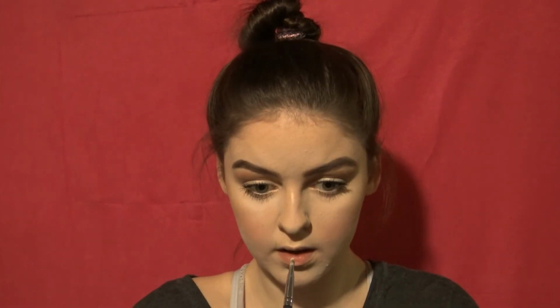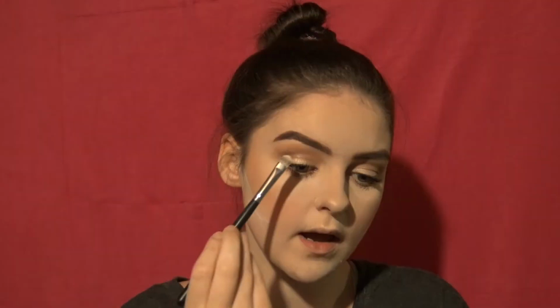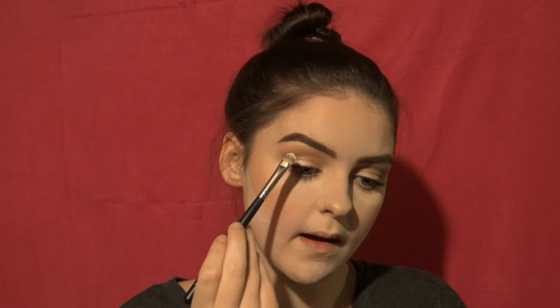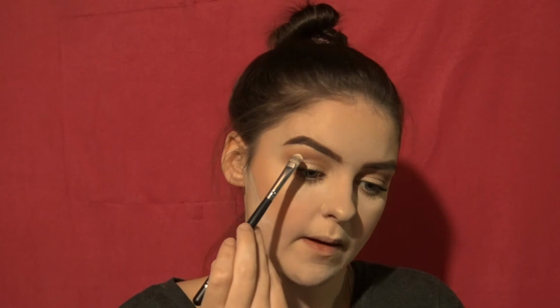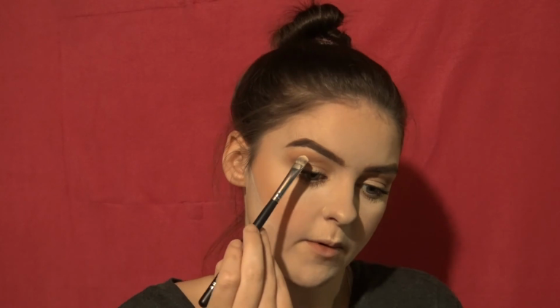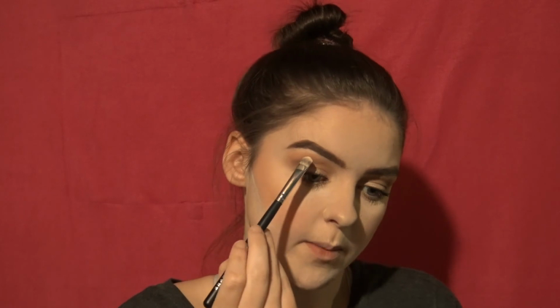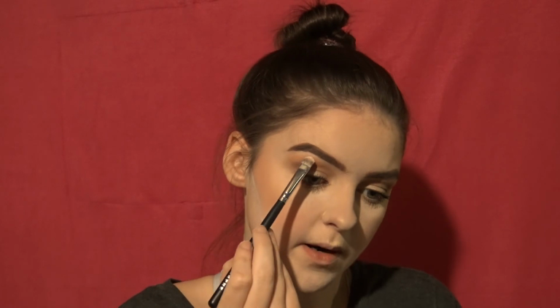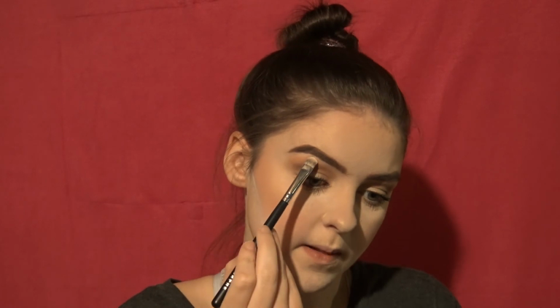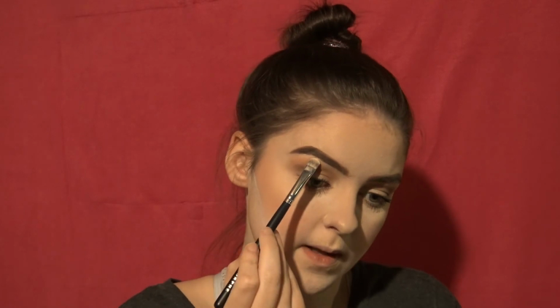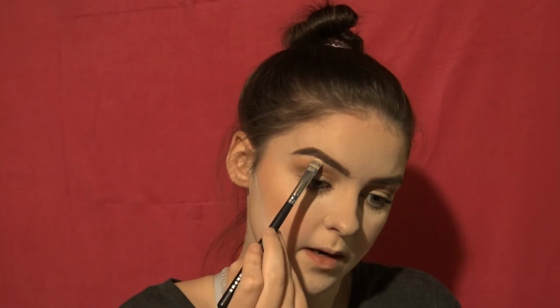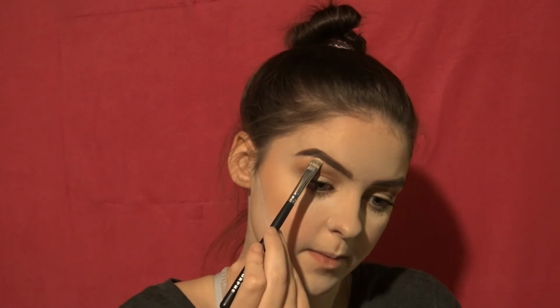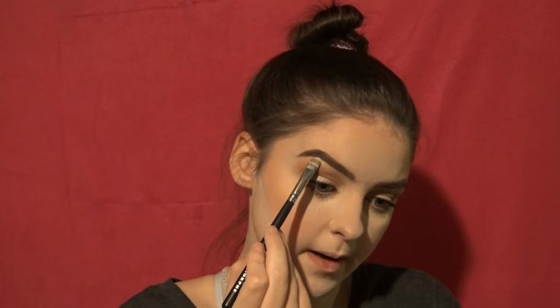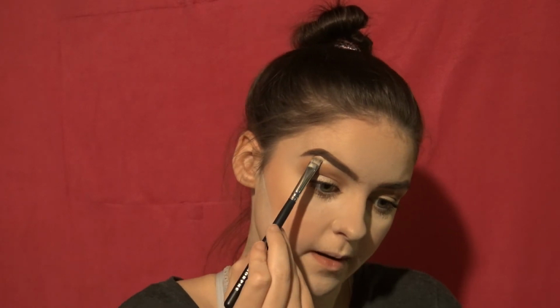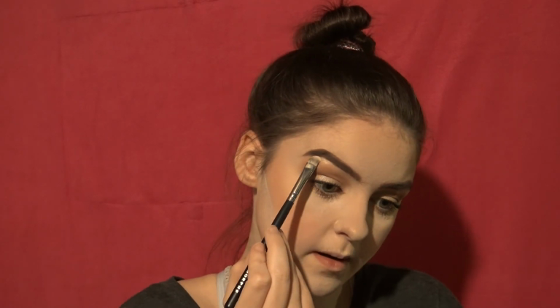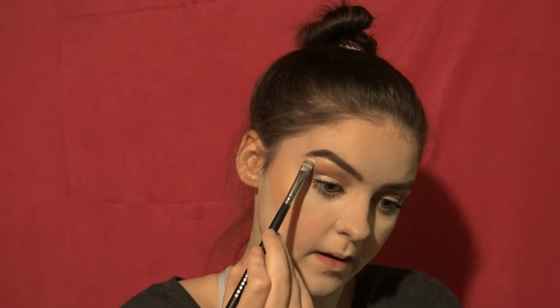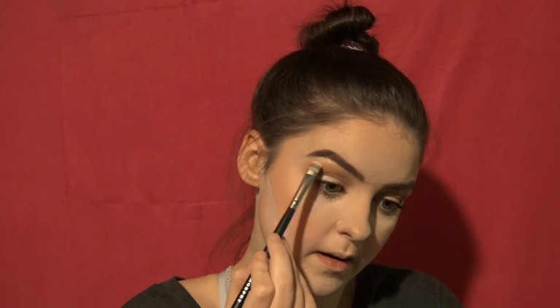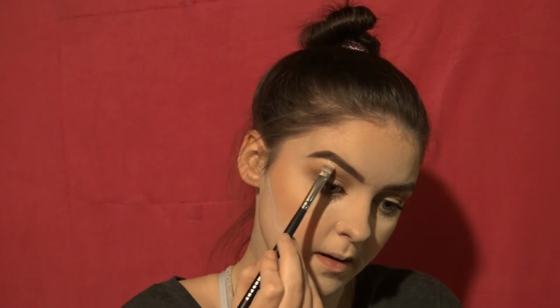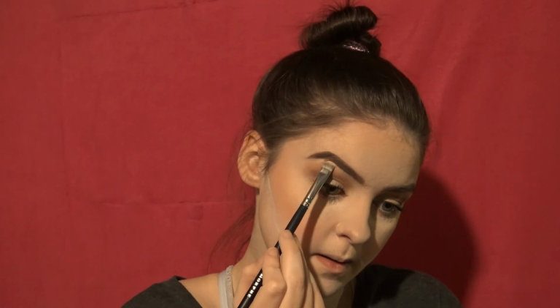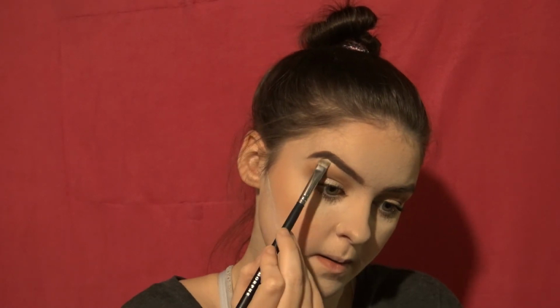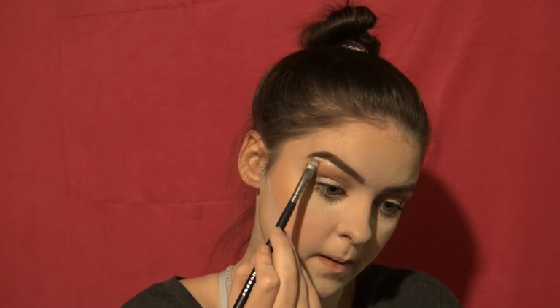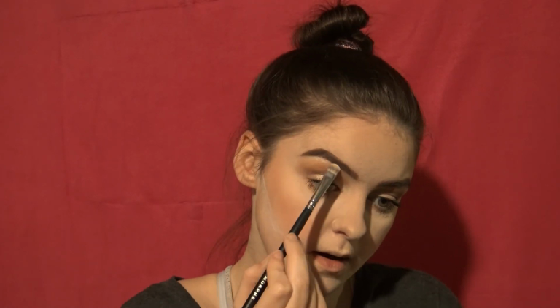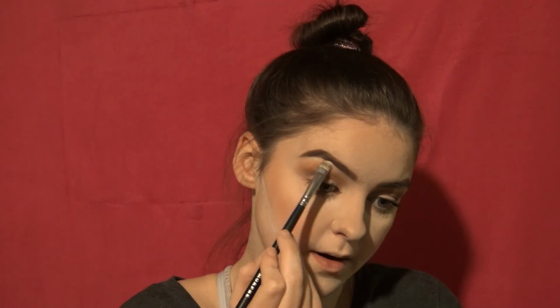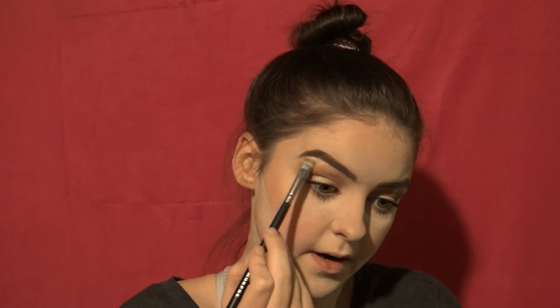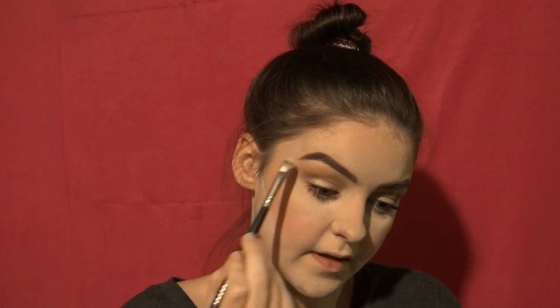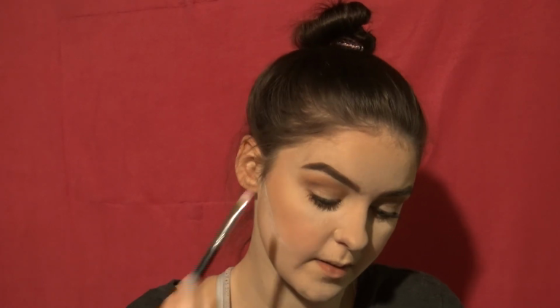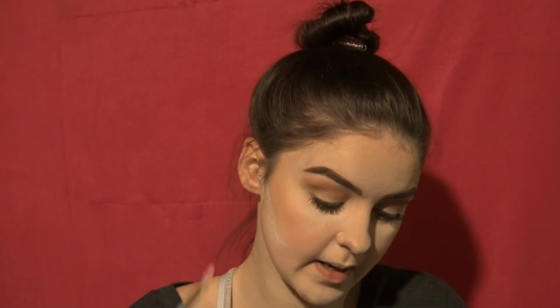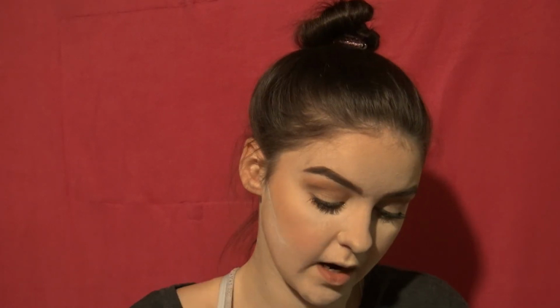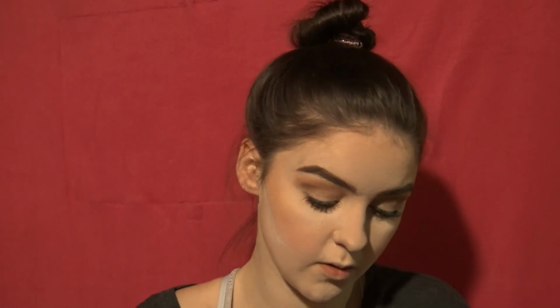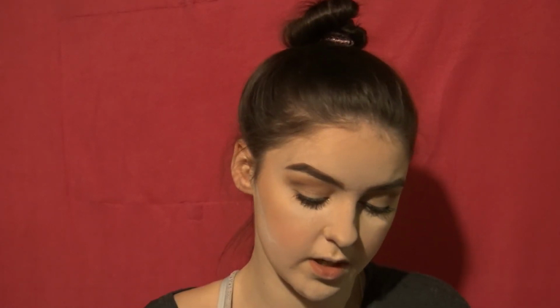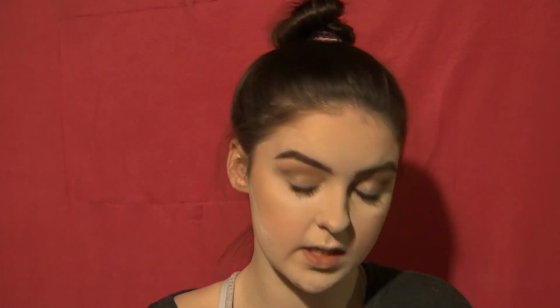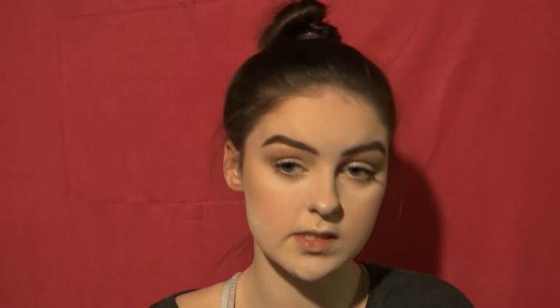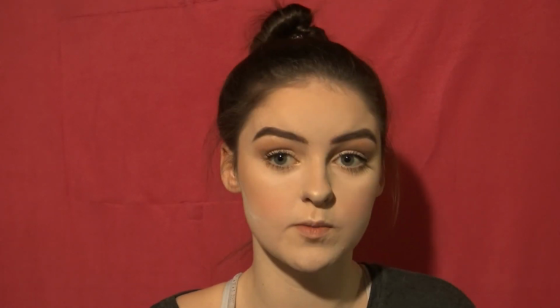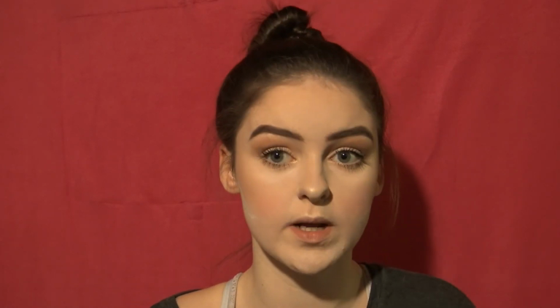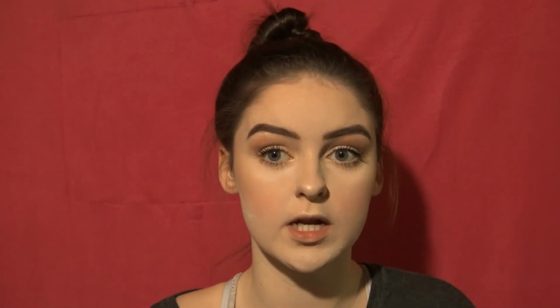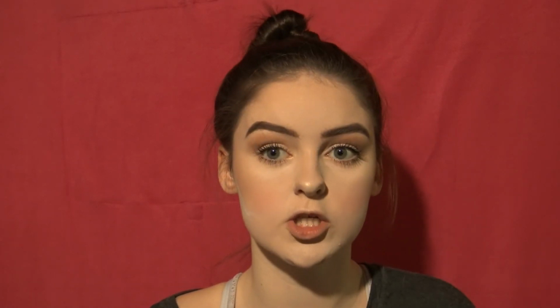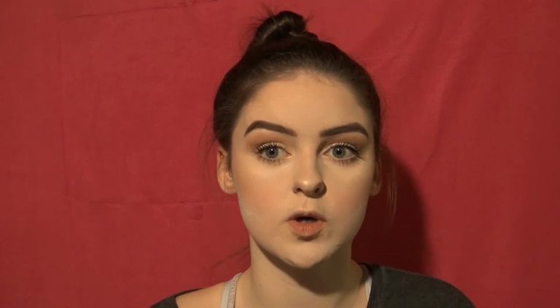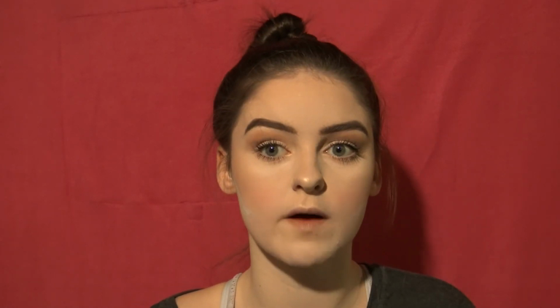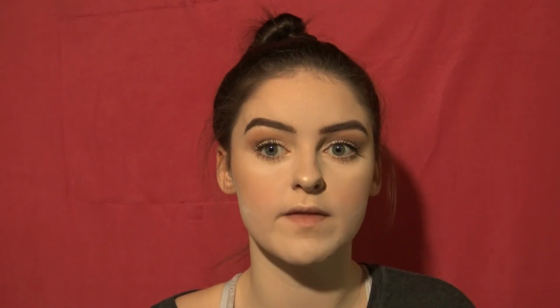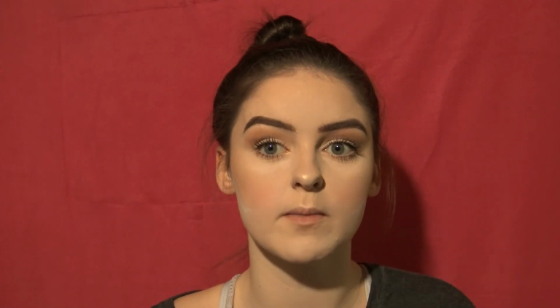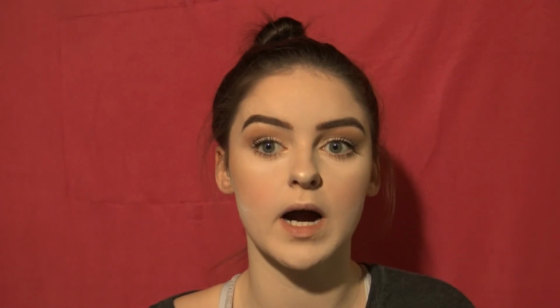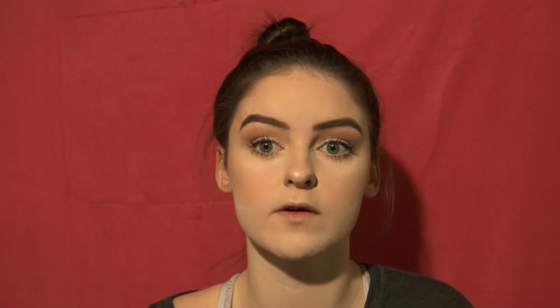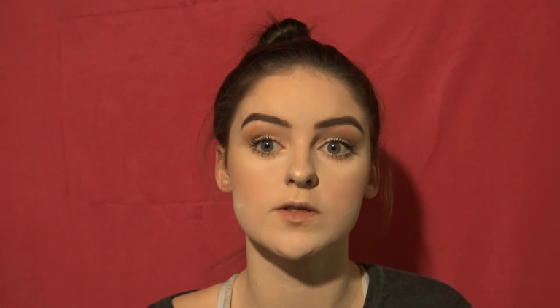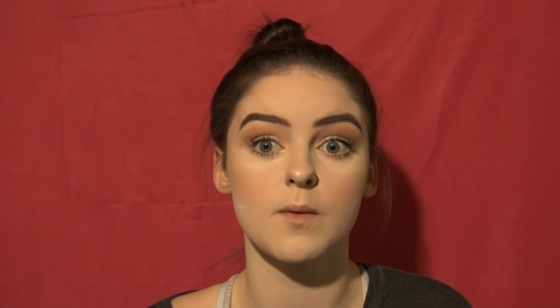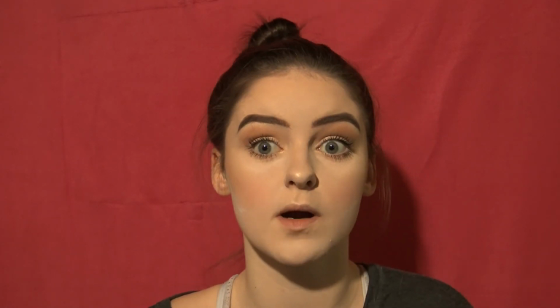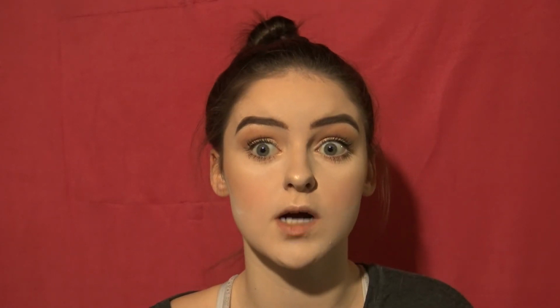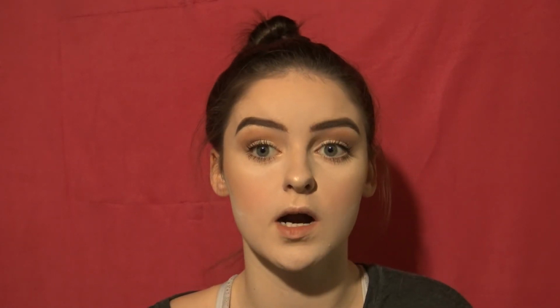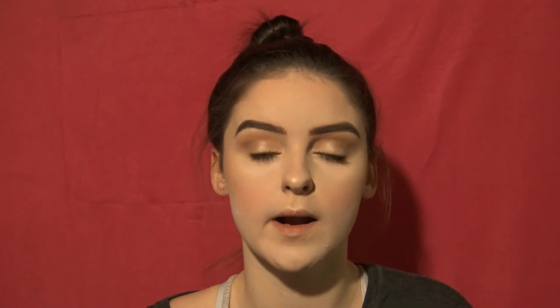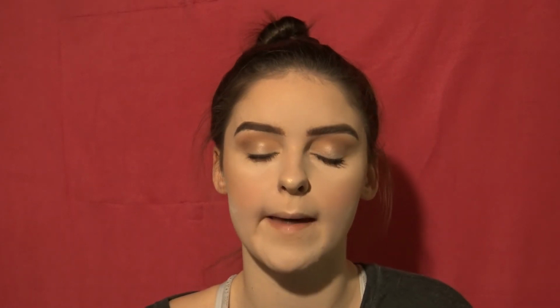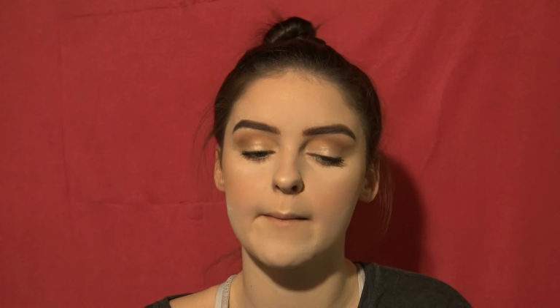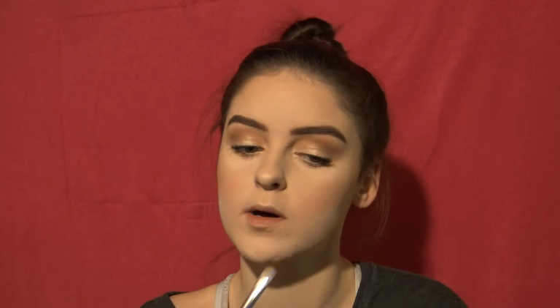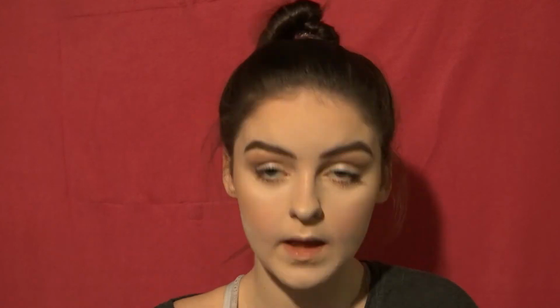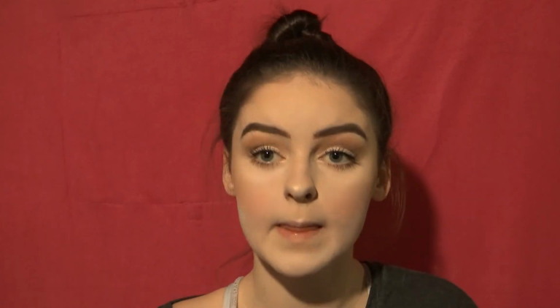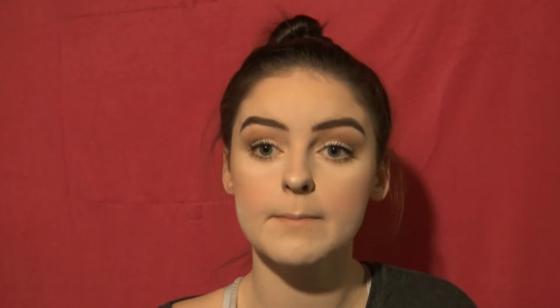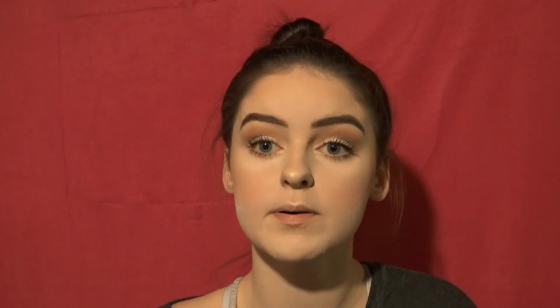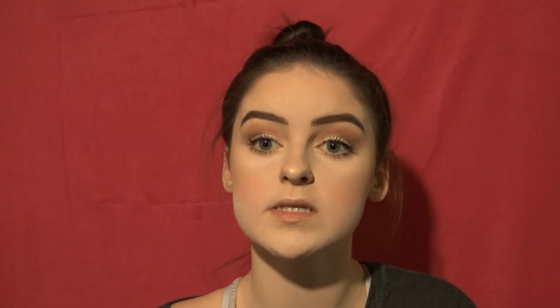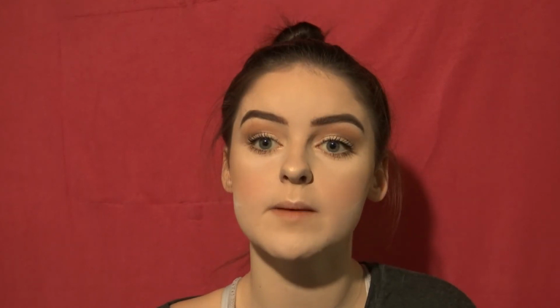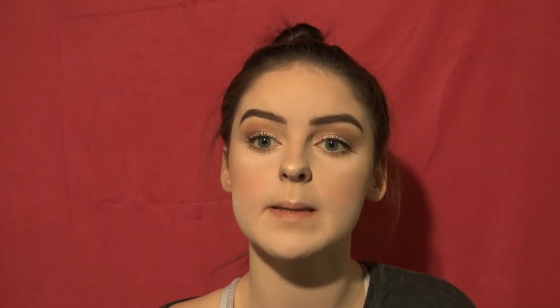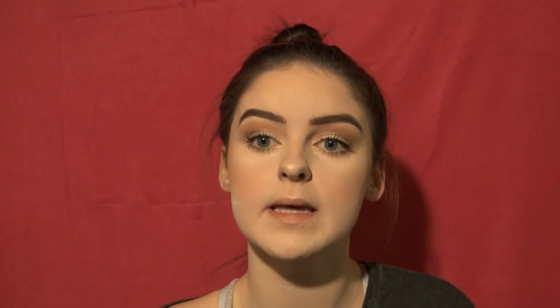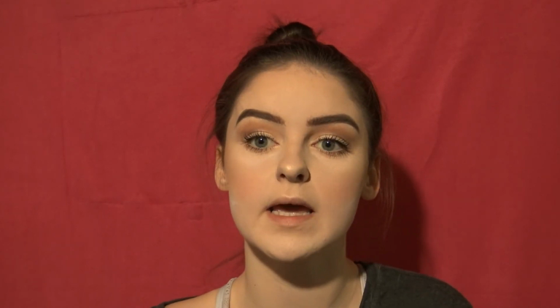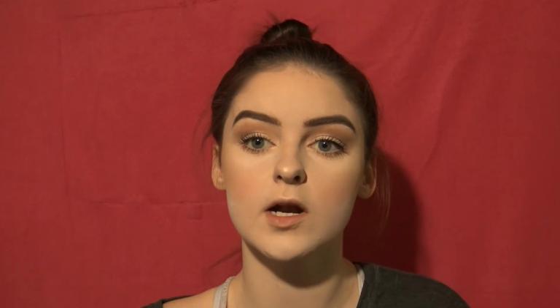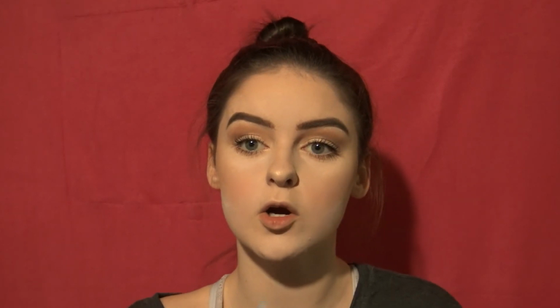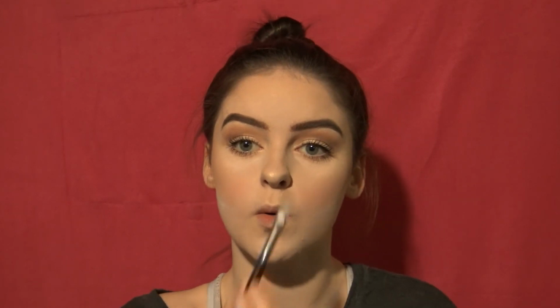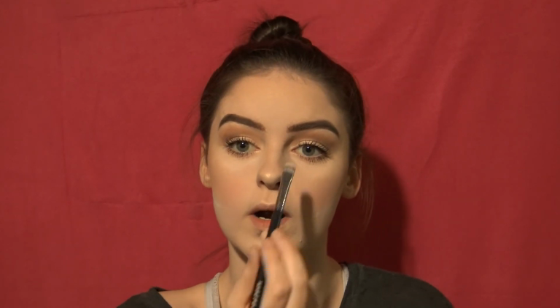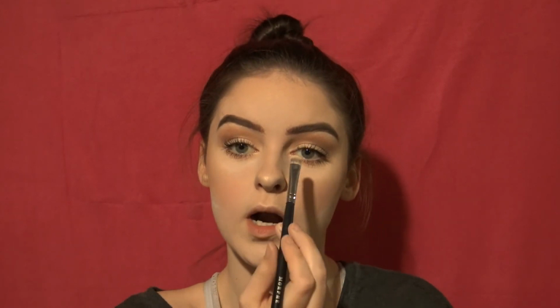Then put a little bit underneath the brow to show off those brows we worked so hard on. Then put some in the inner corner of the eye.